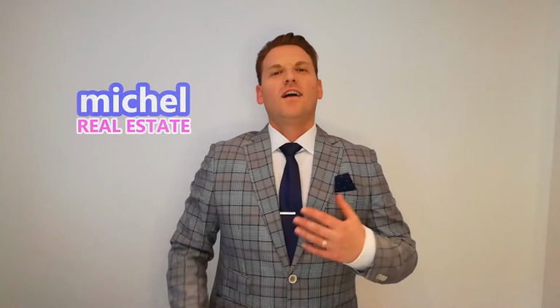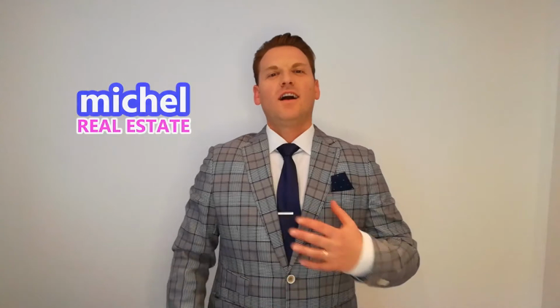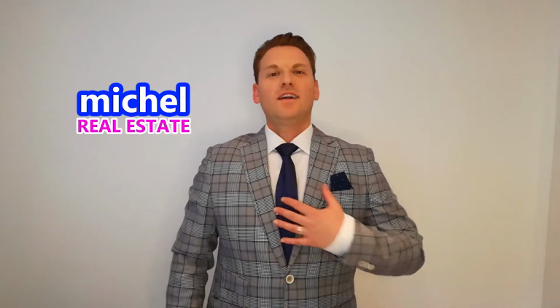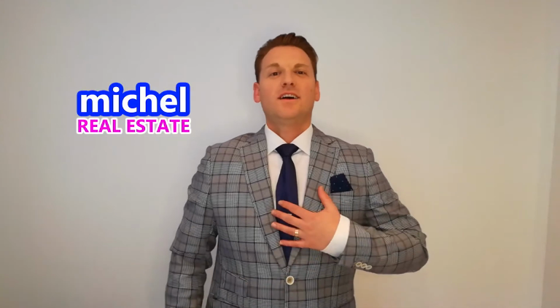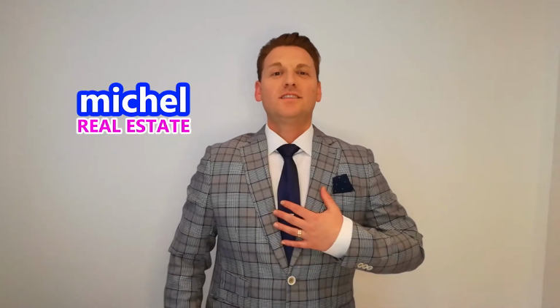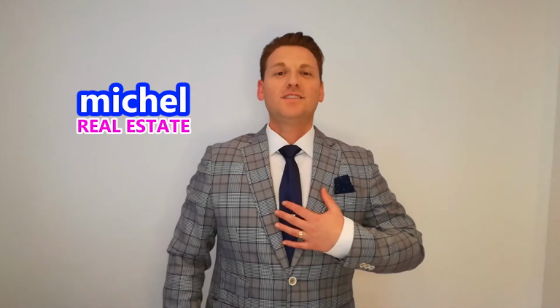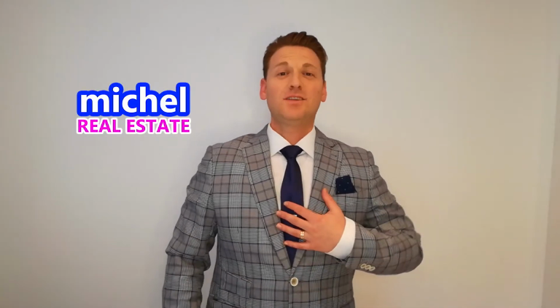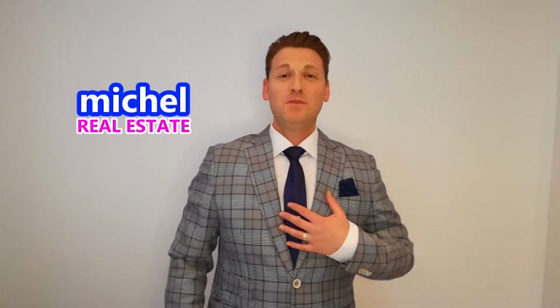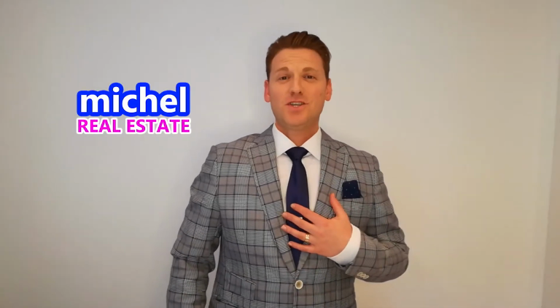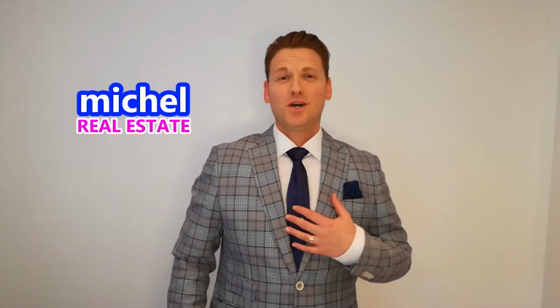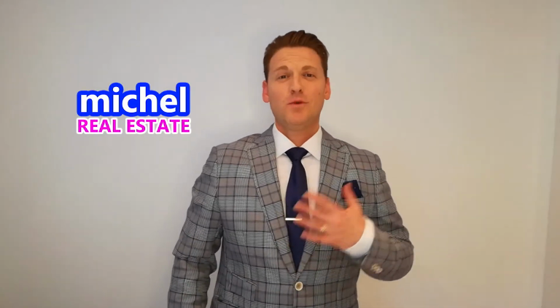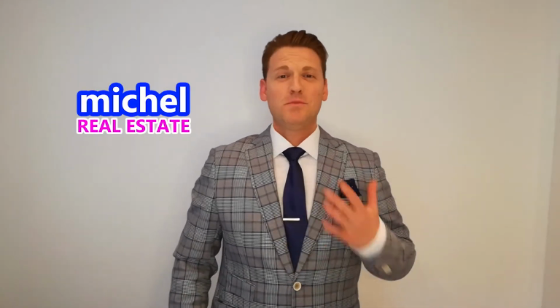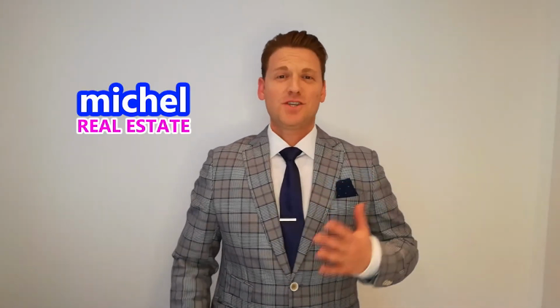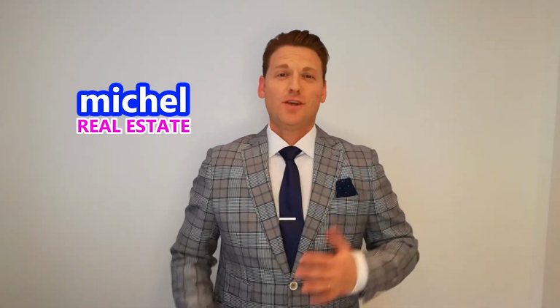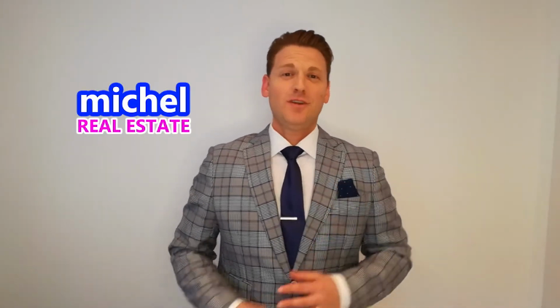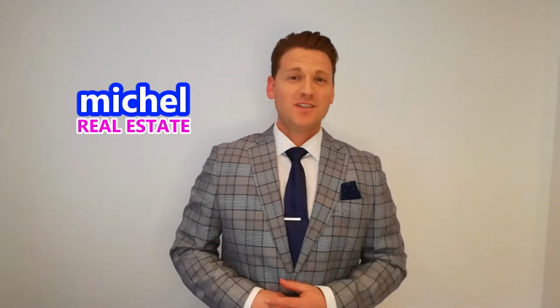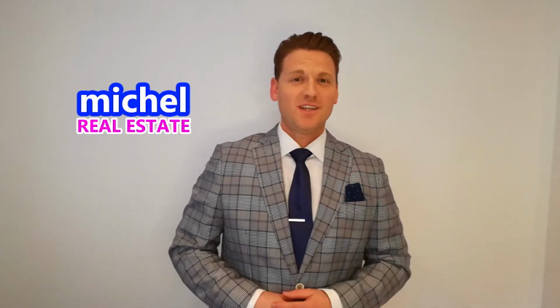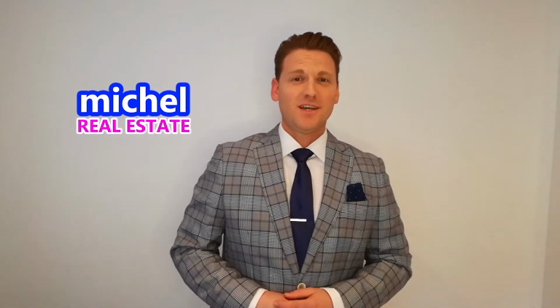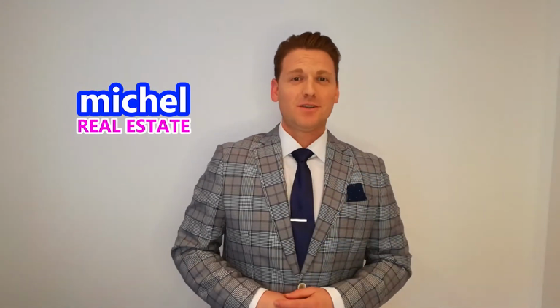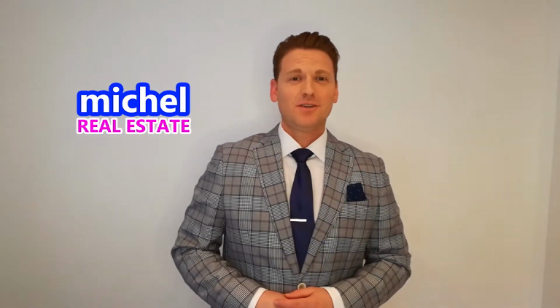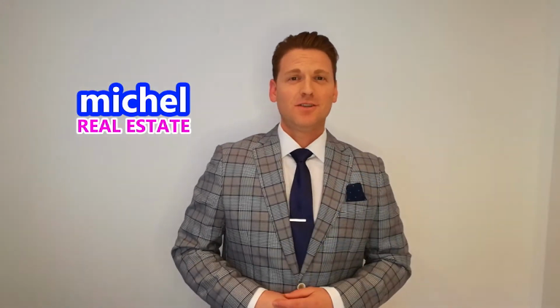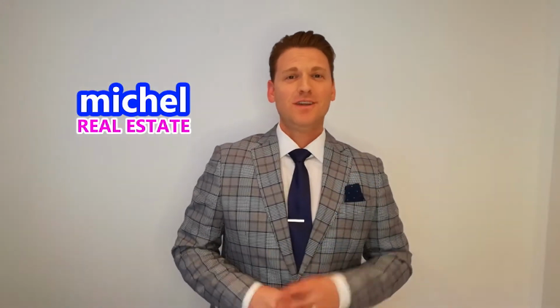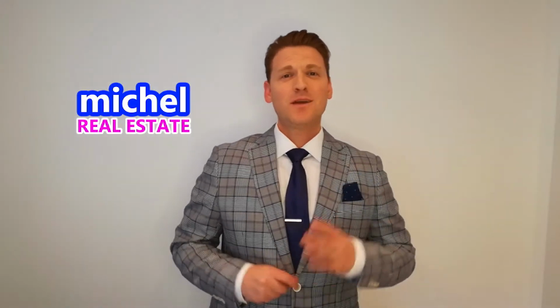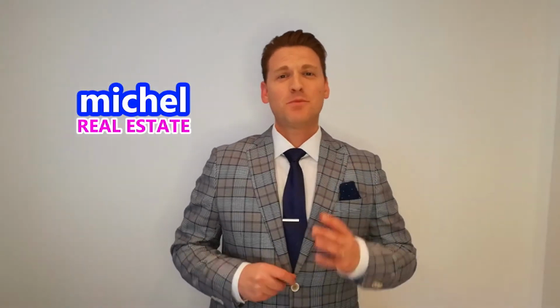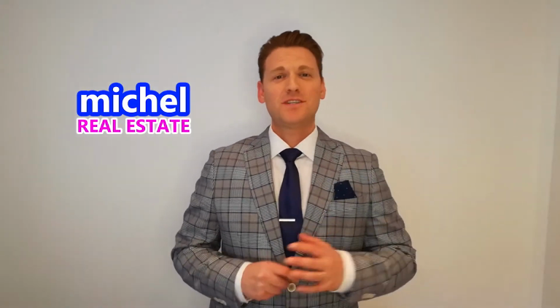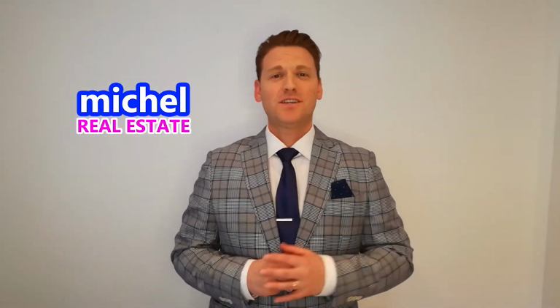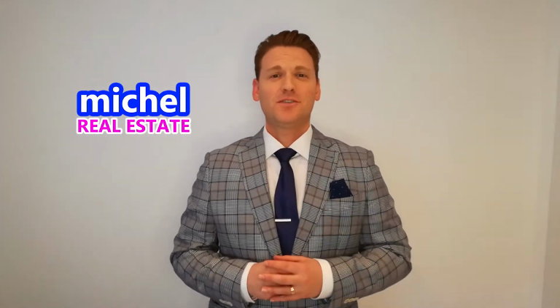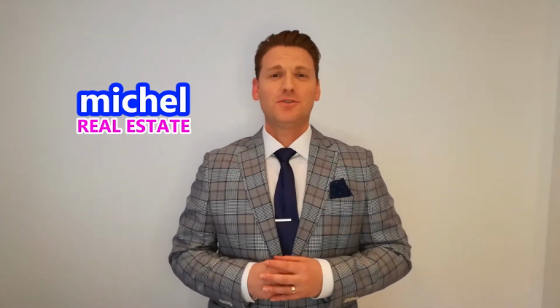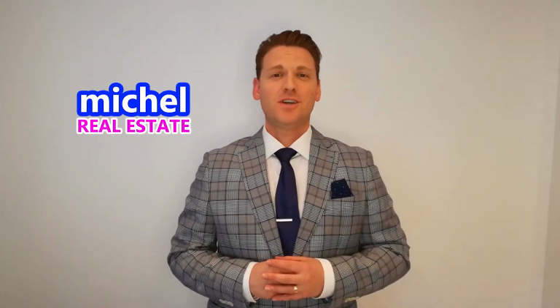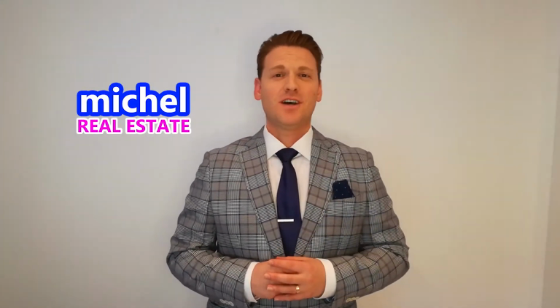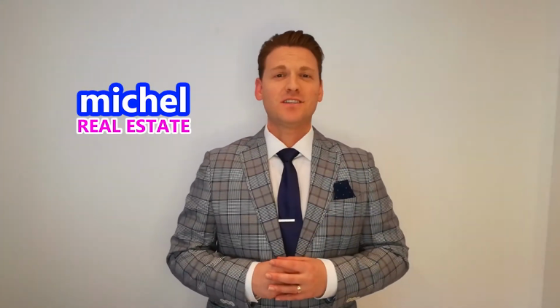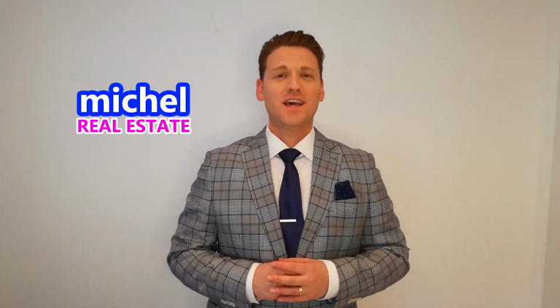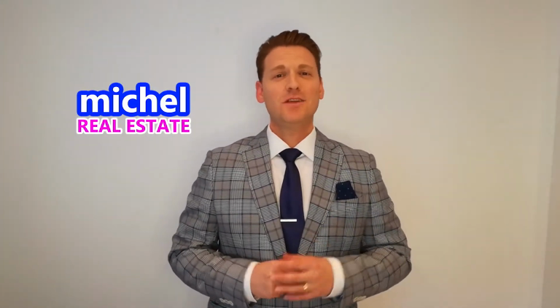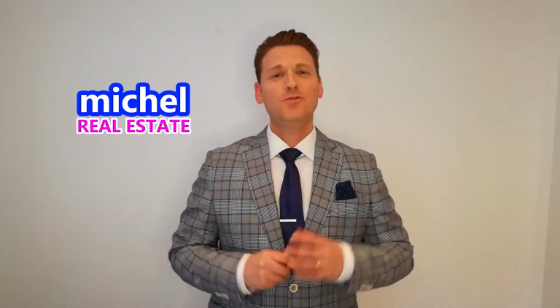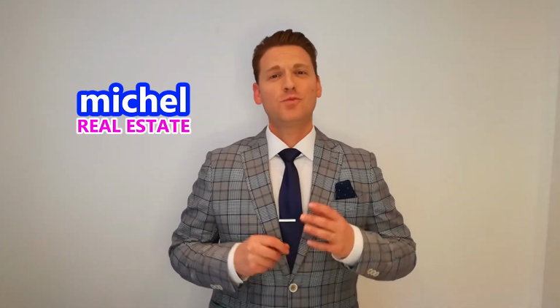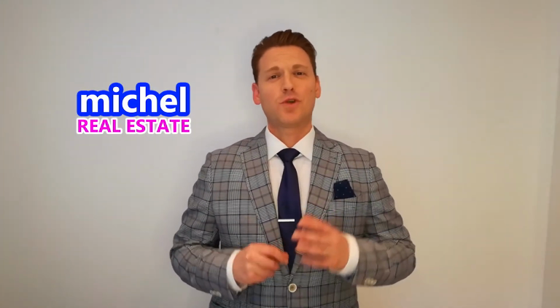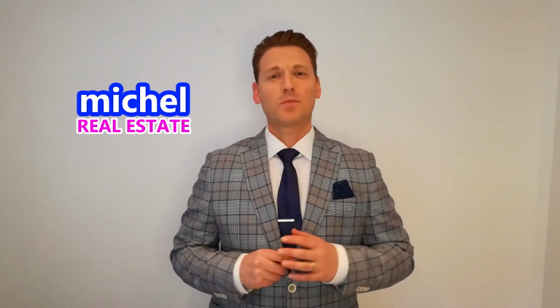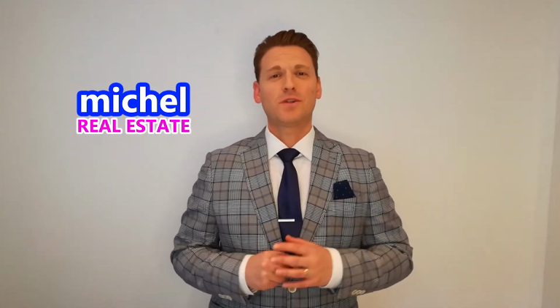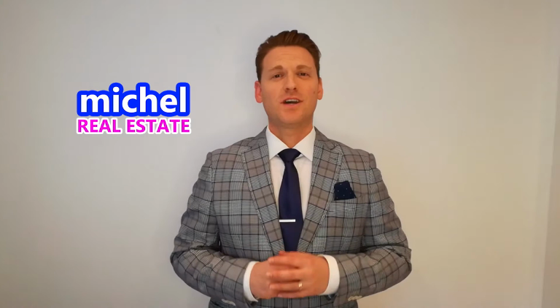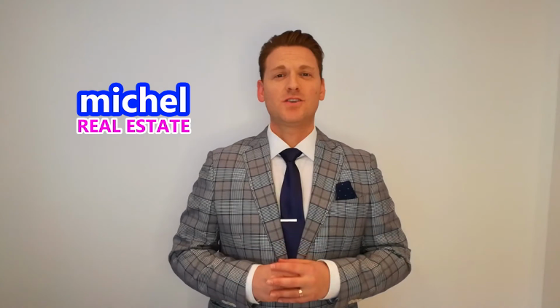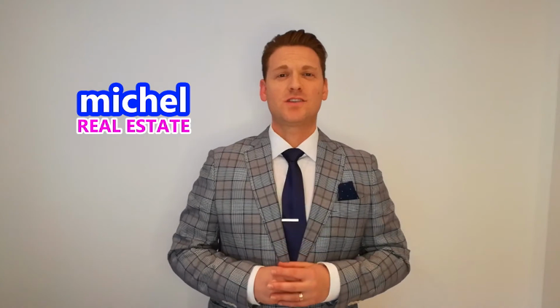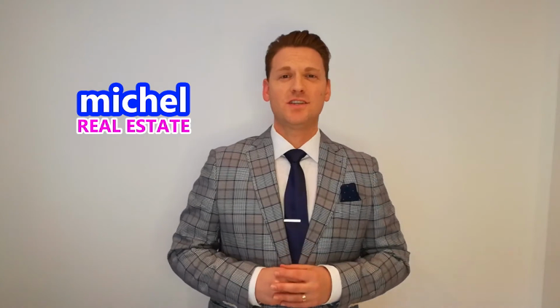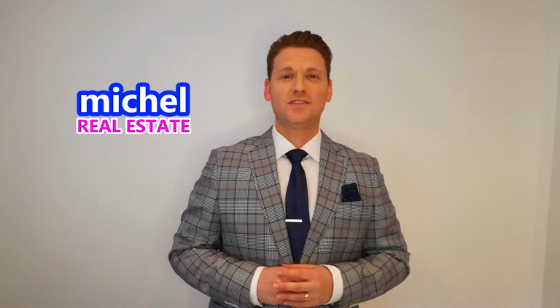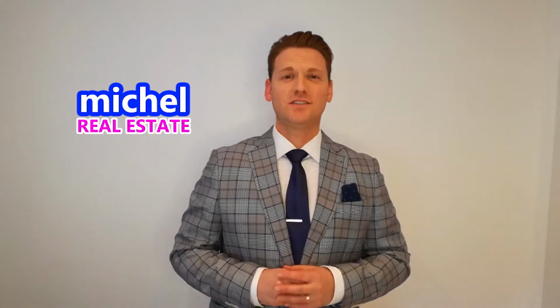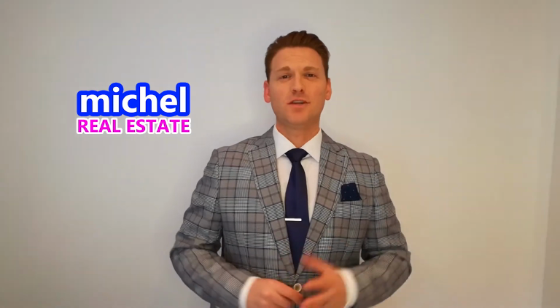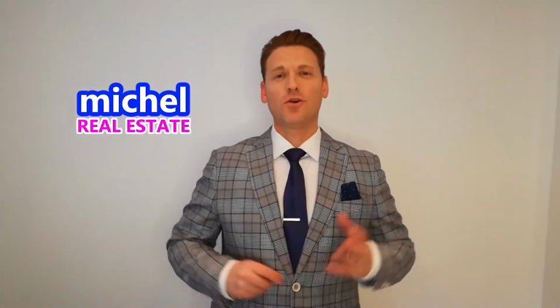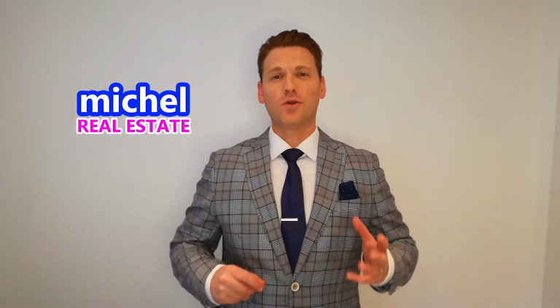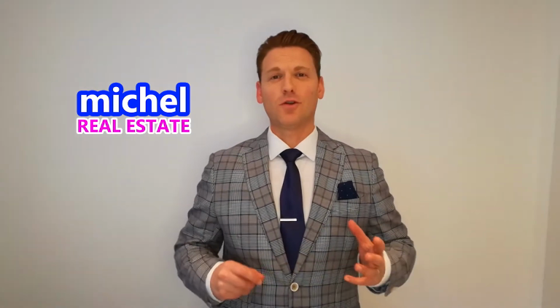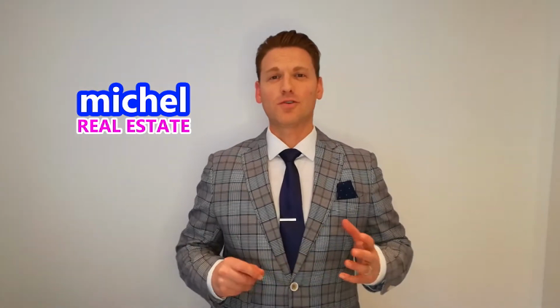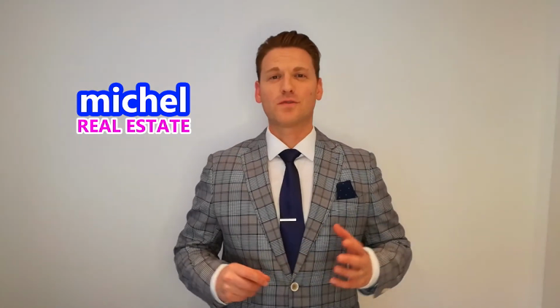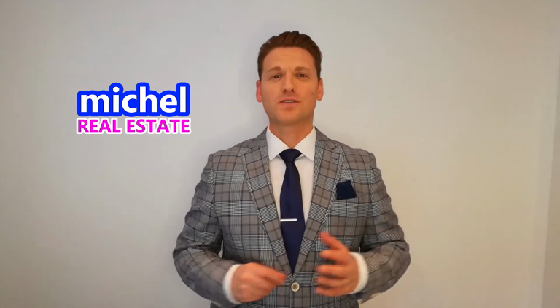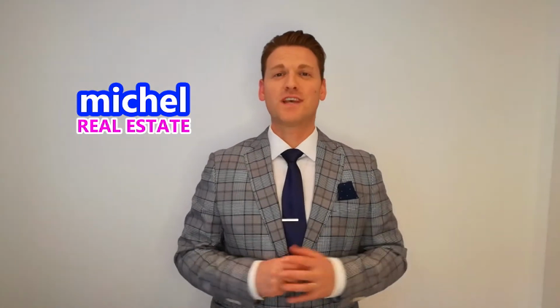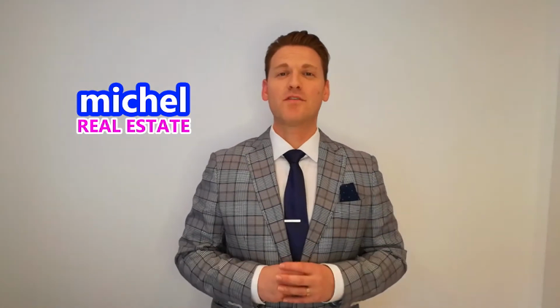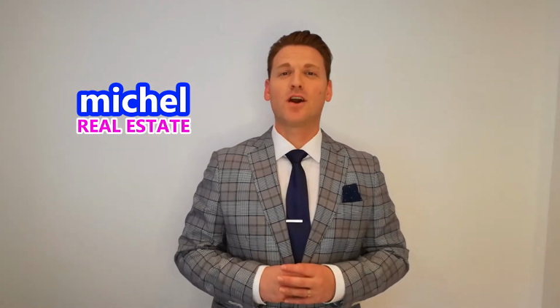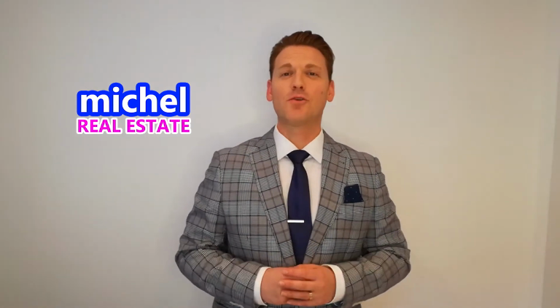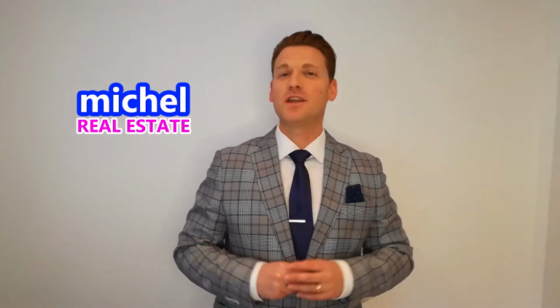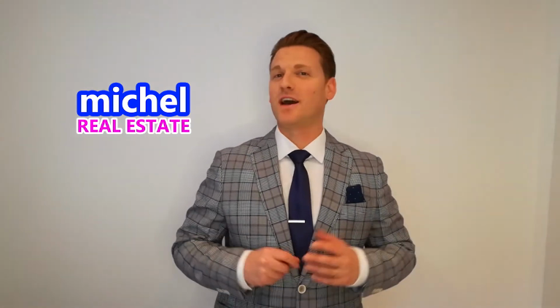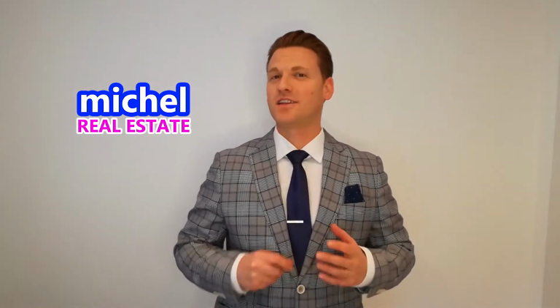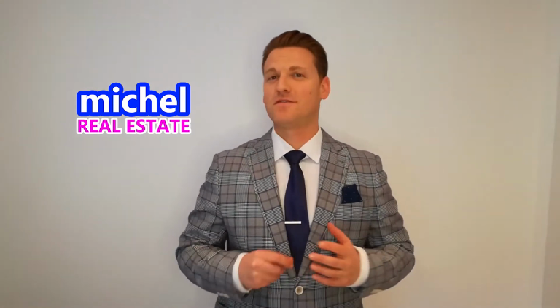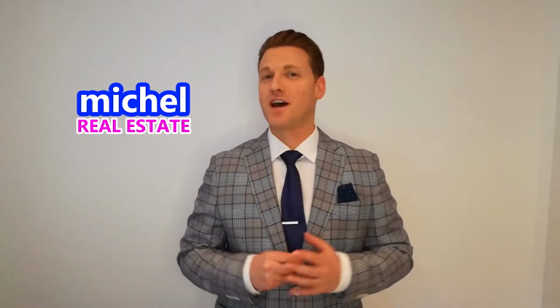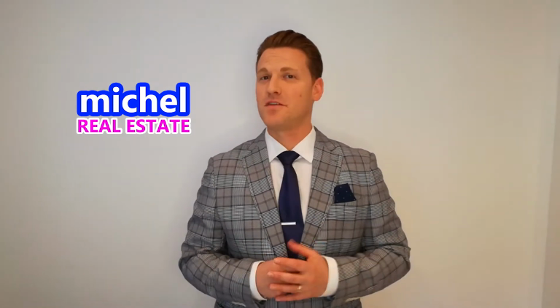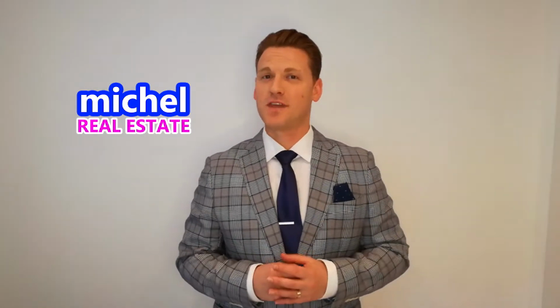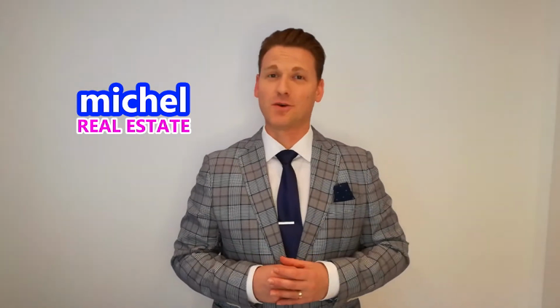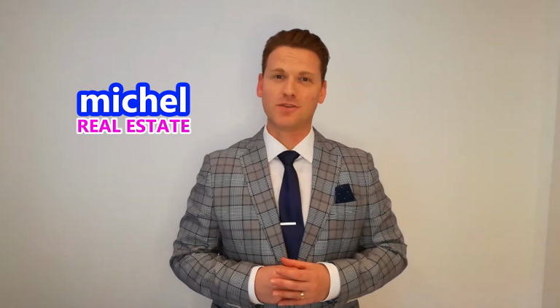Hi guys, this is Michel with Michel Real Estate. Today I'm presenting to you a new property I just listed in Rue Melange for €795,000.